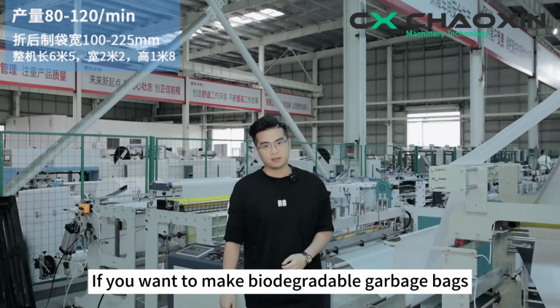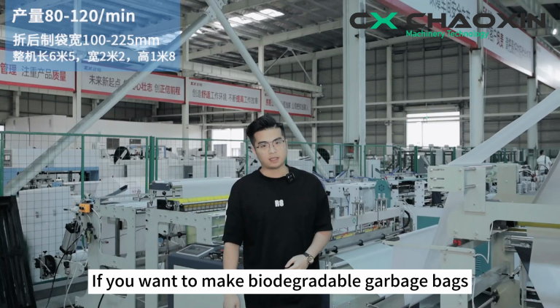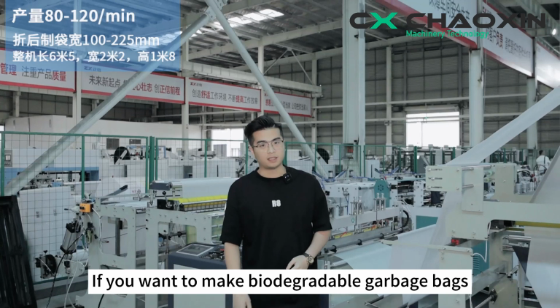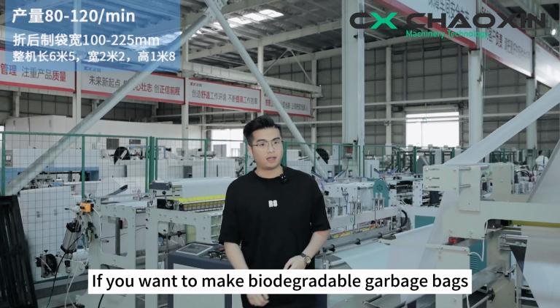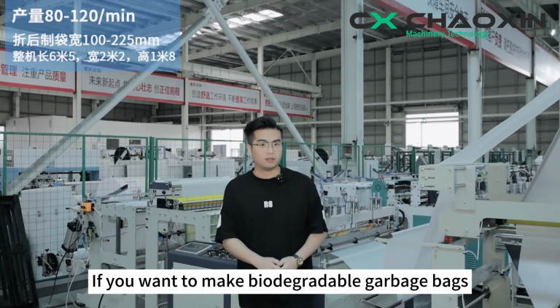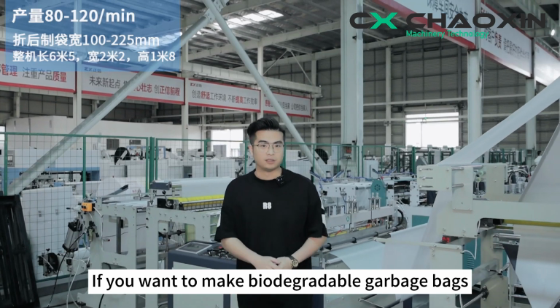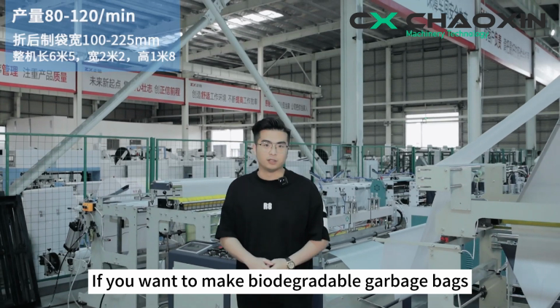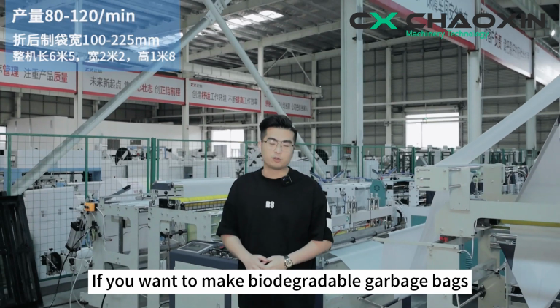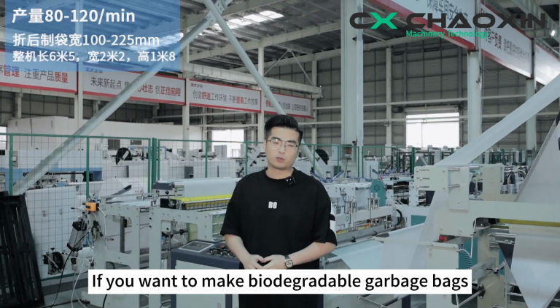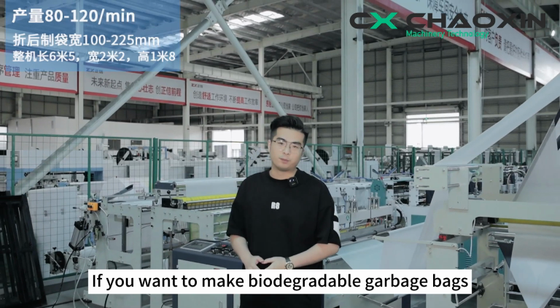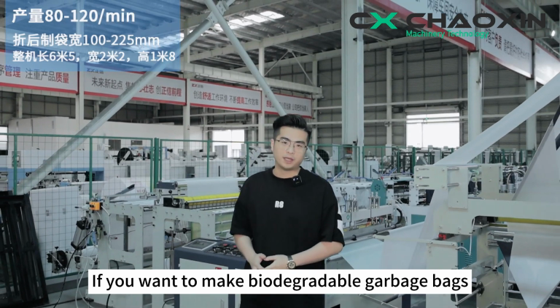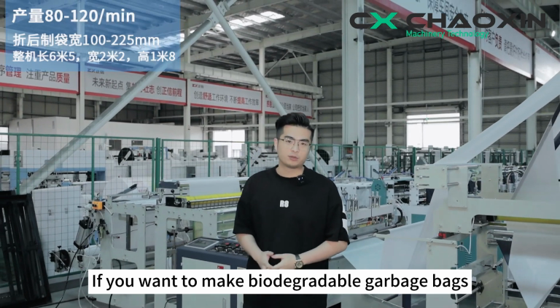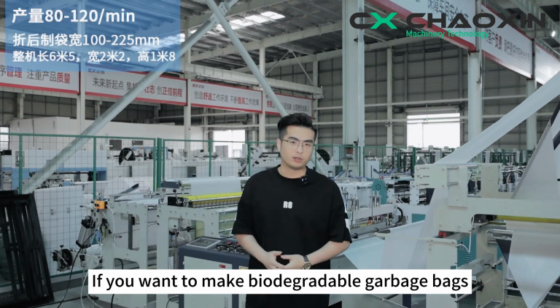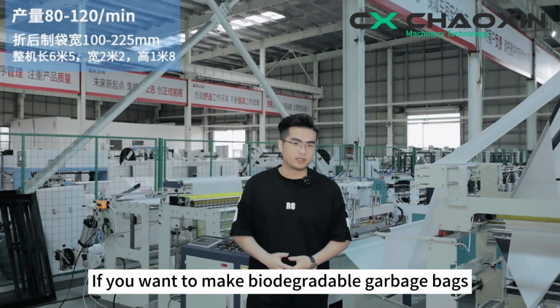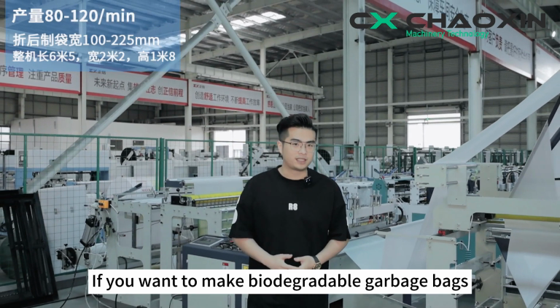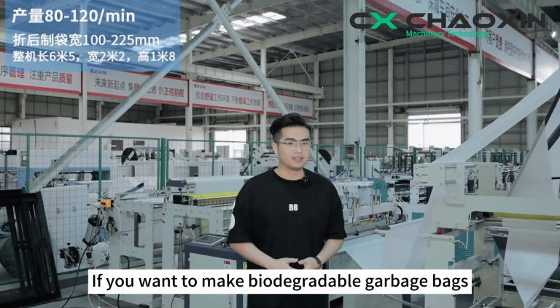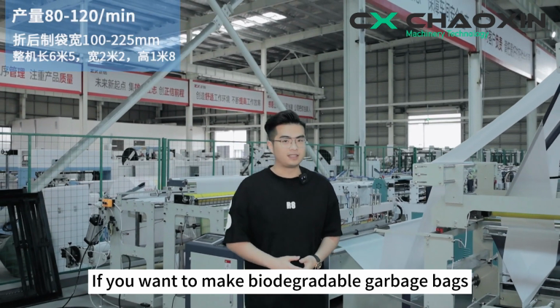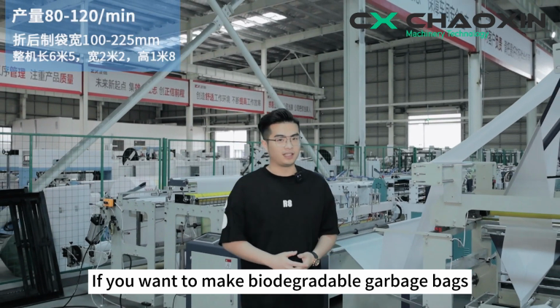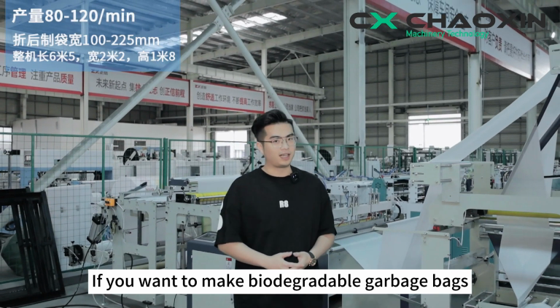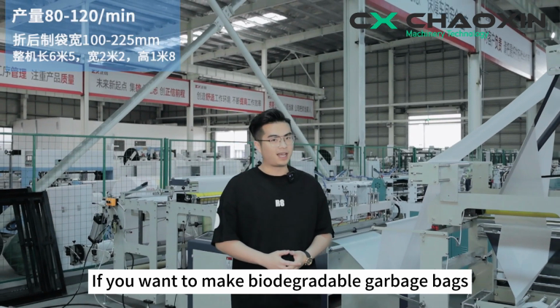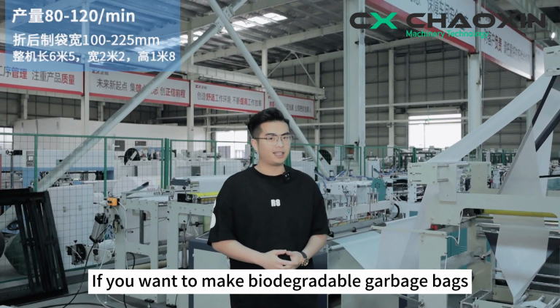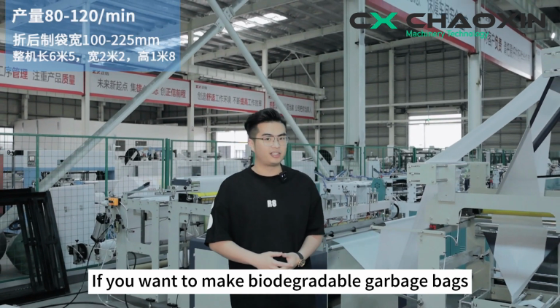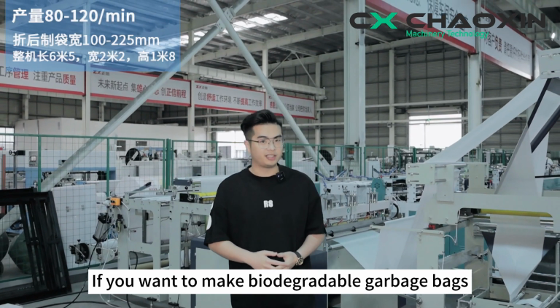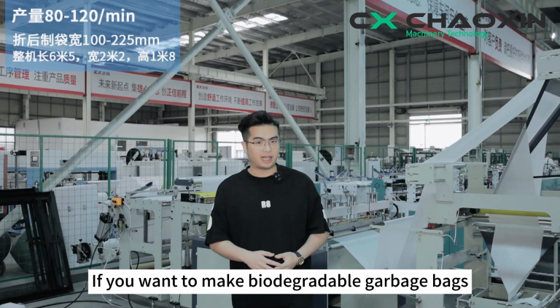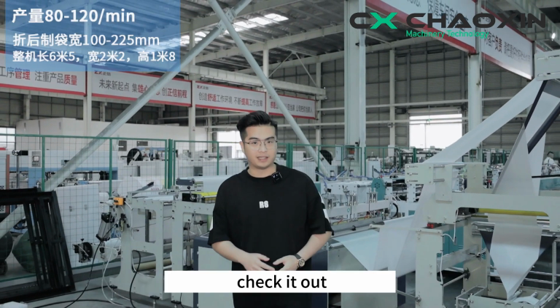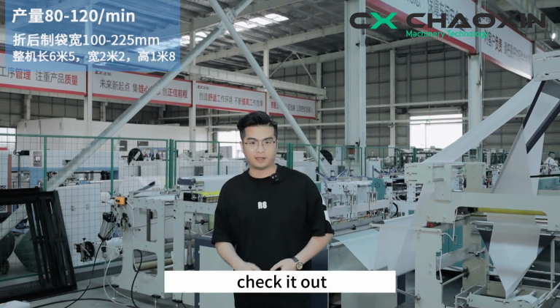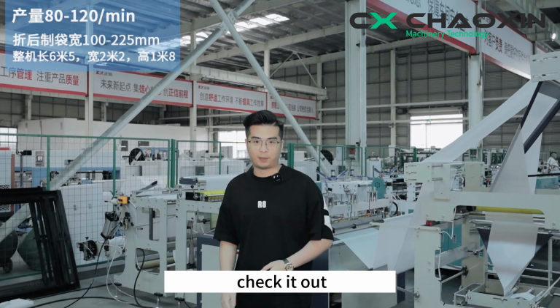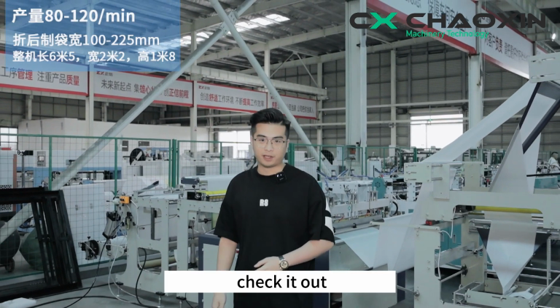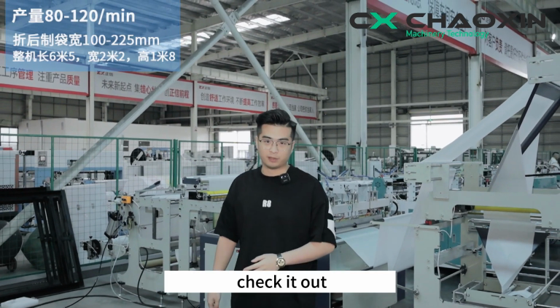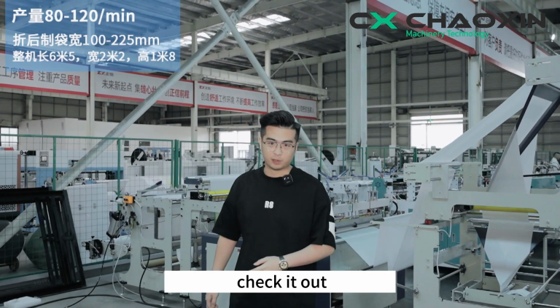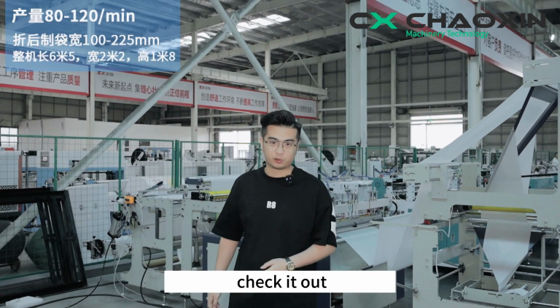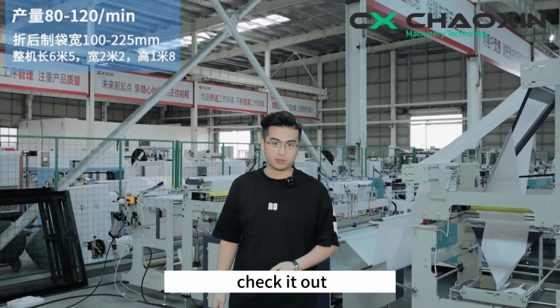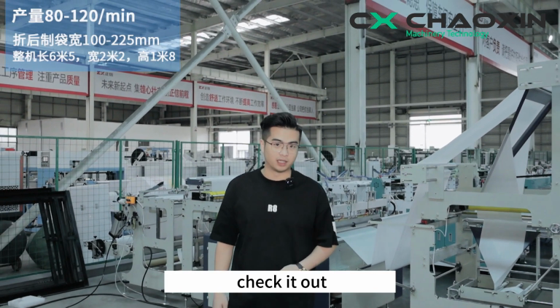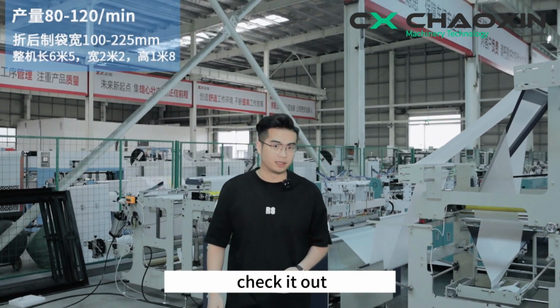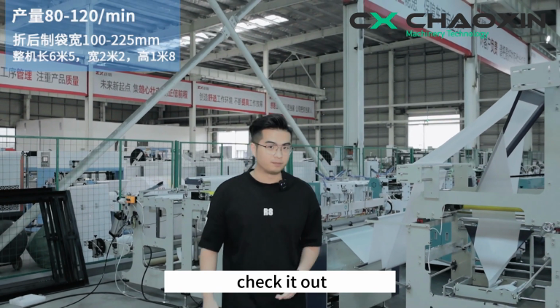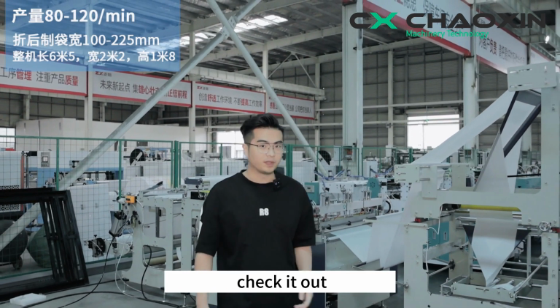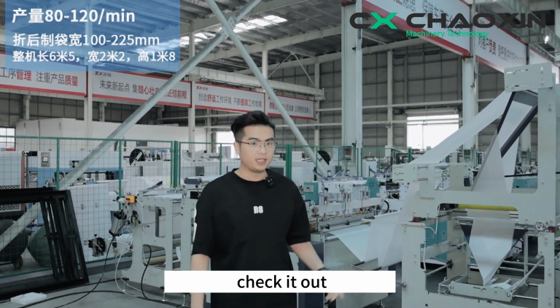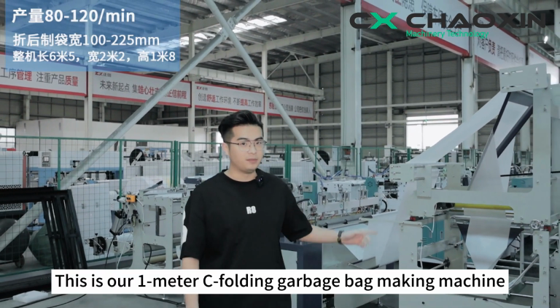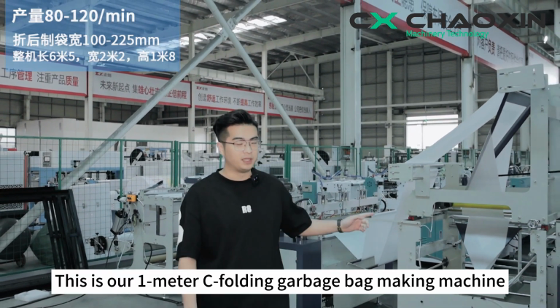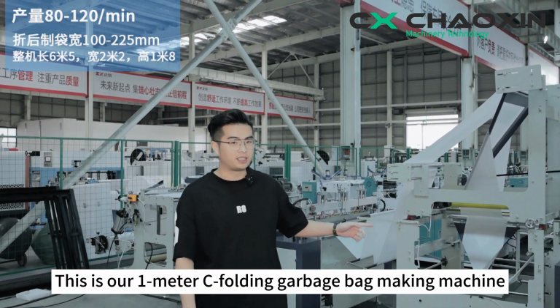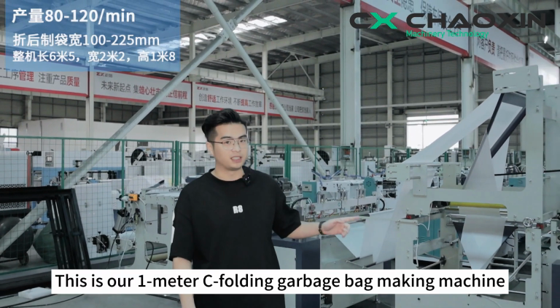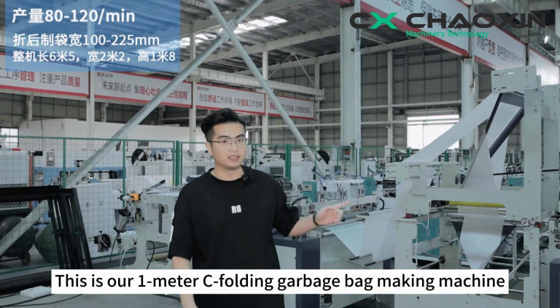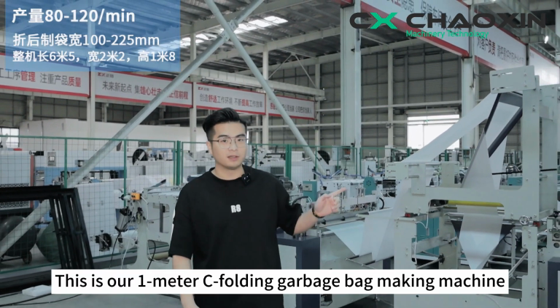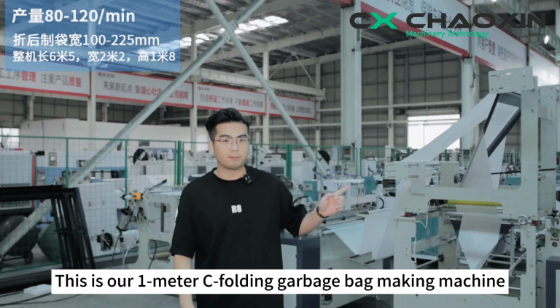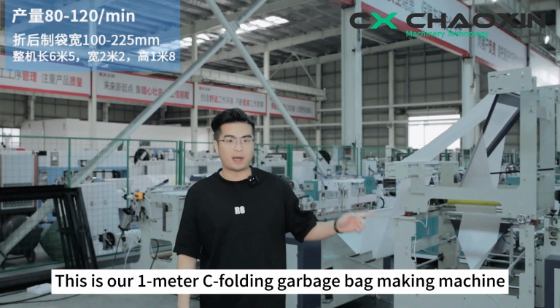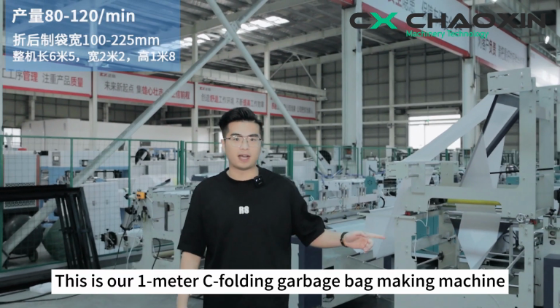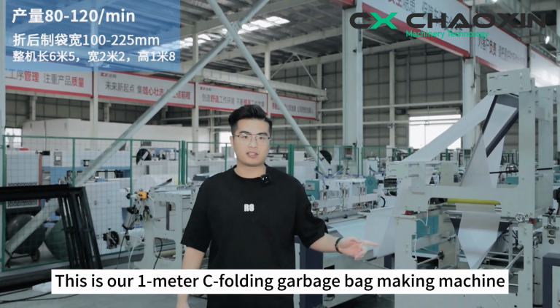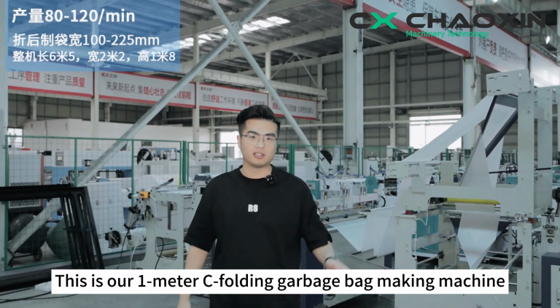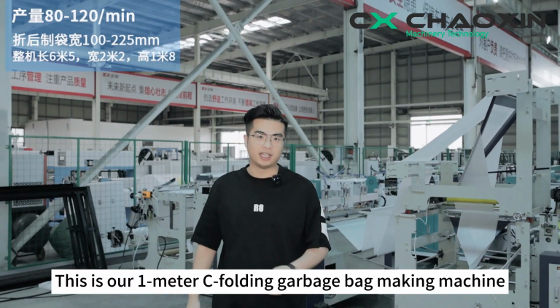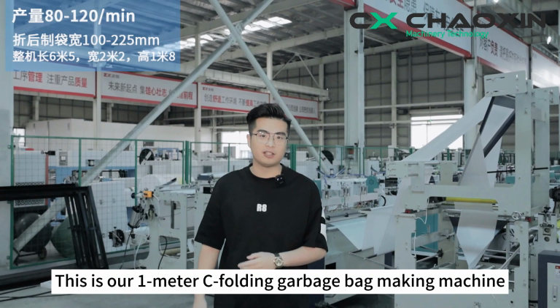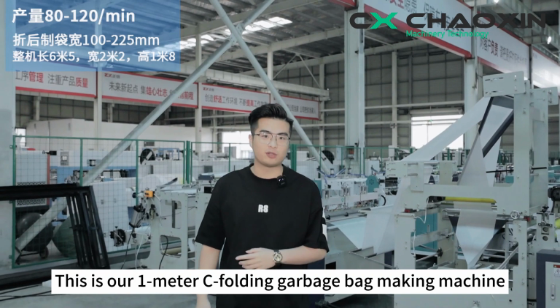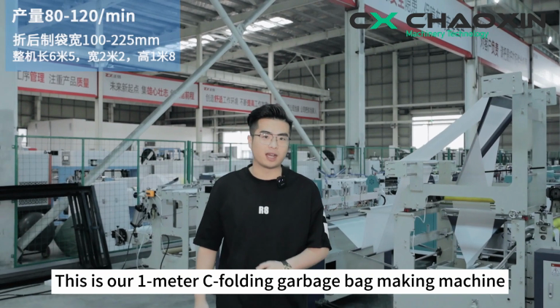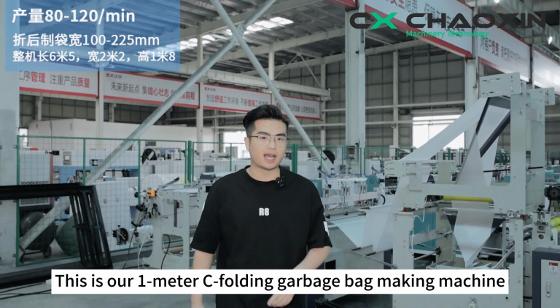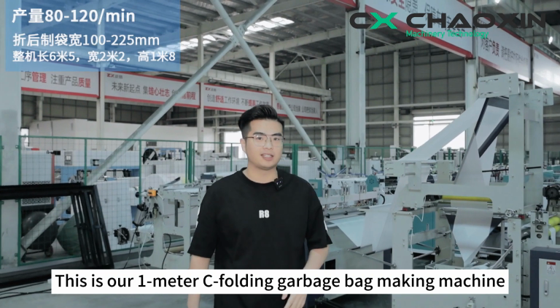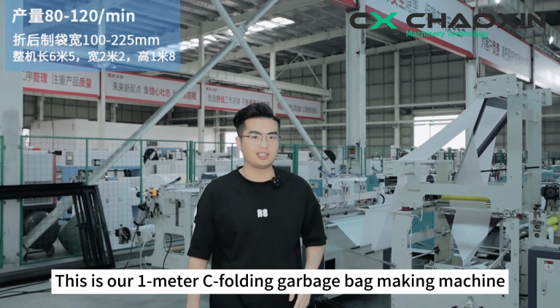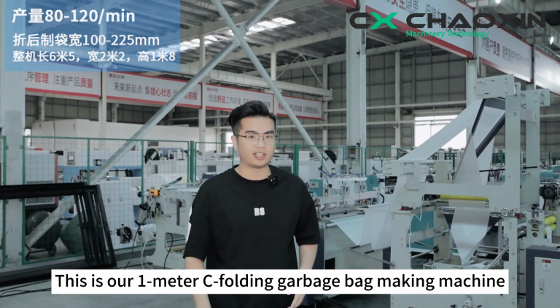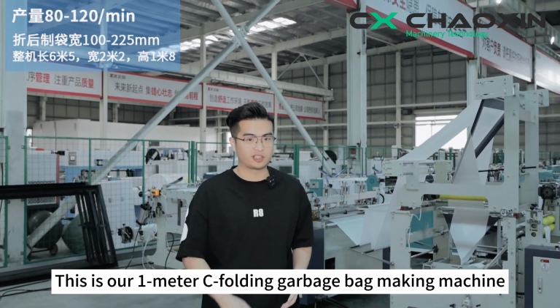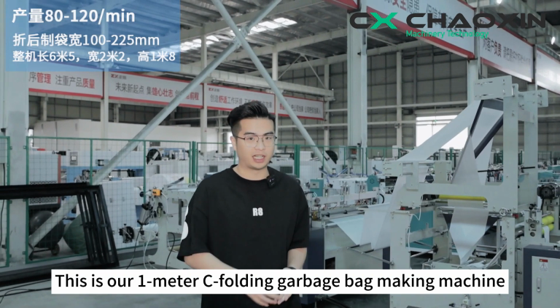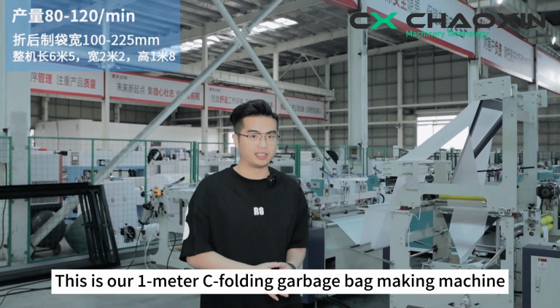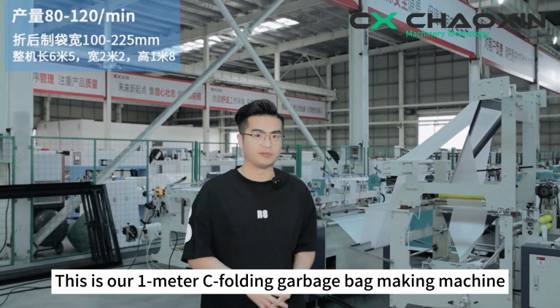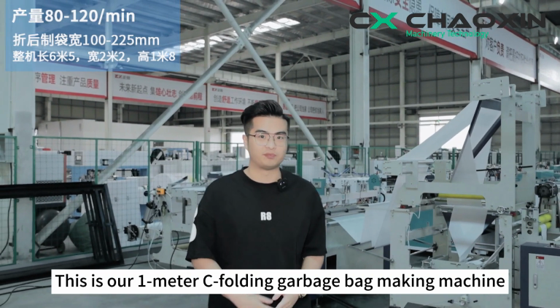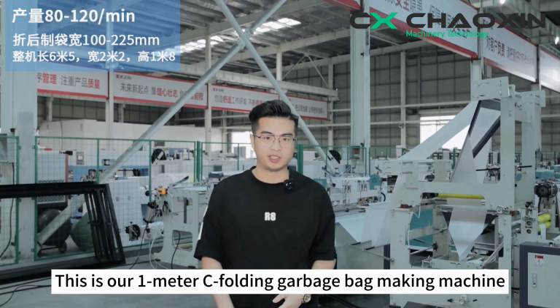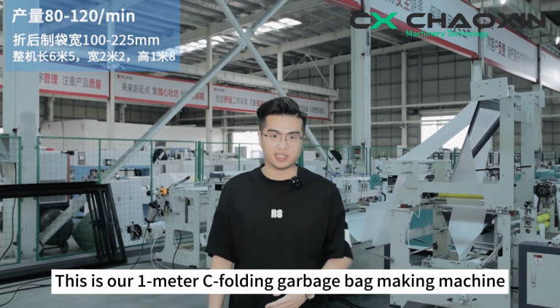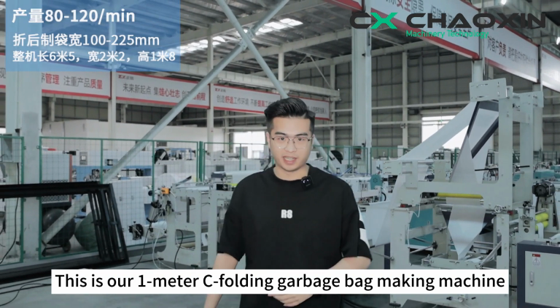If you want to make biodegradable garbage bags, check it out. This is our 1-meter C-folding Garbage Bag Making Machine.